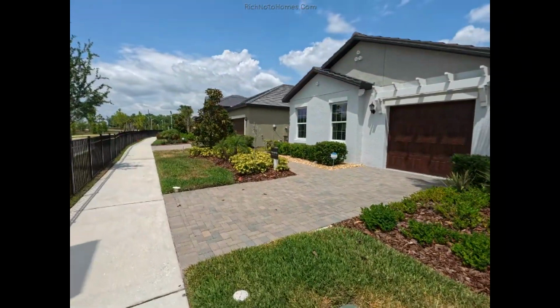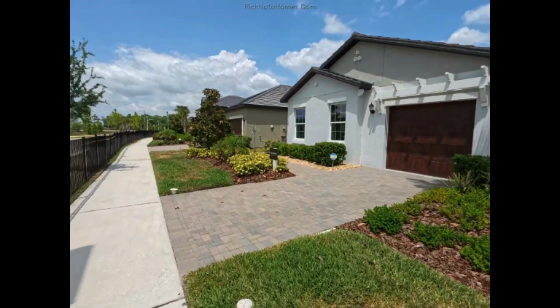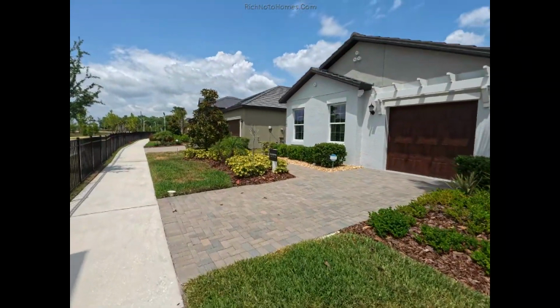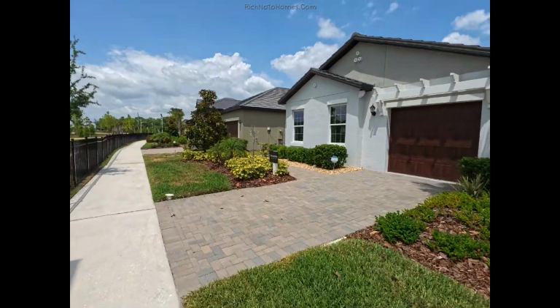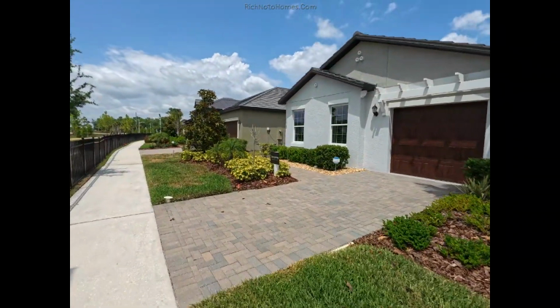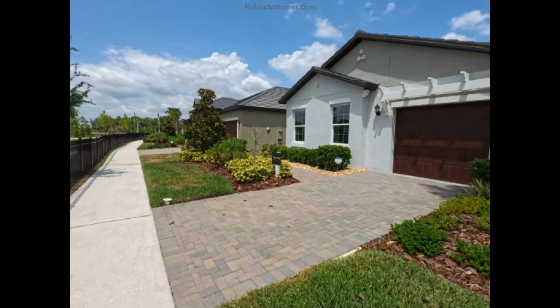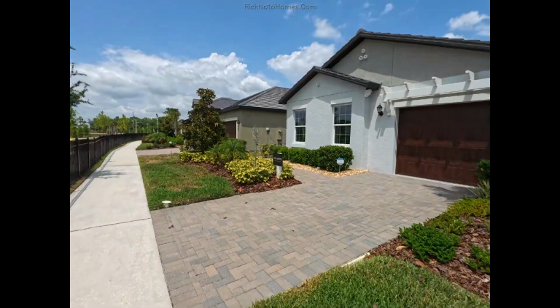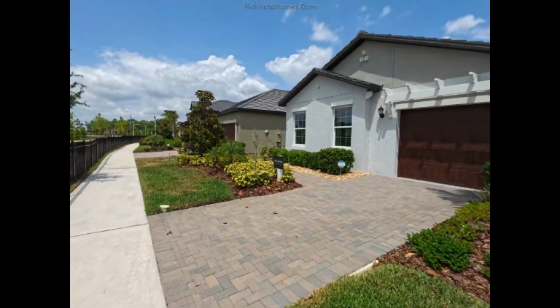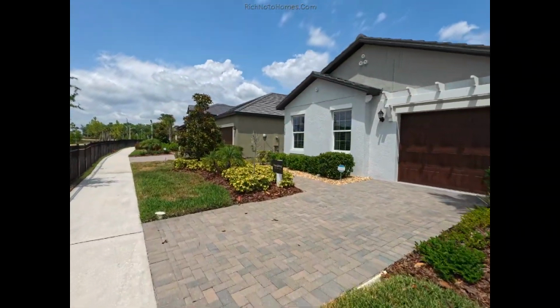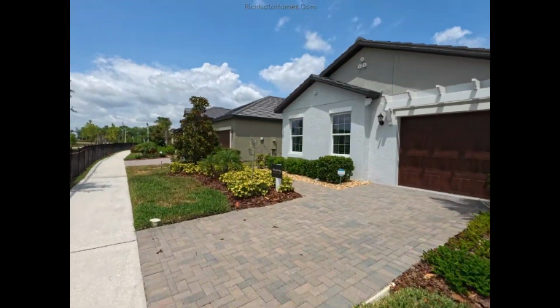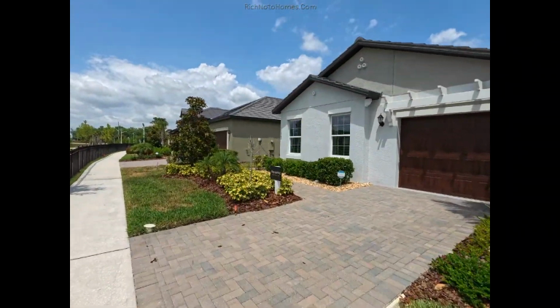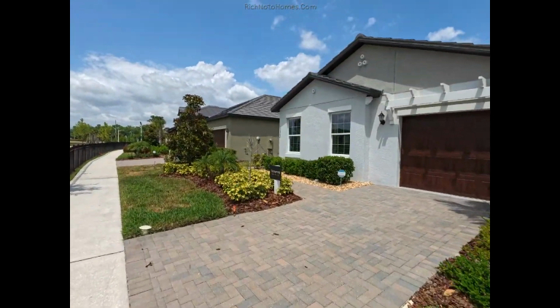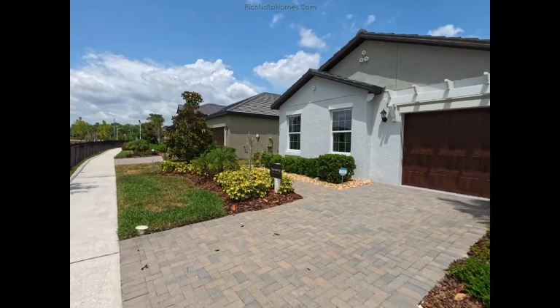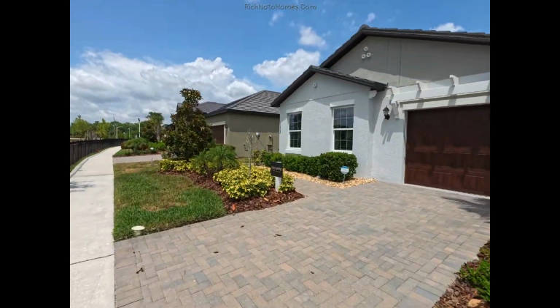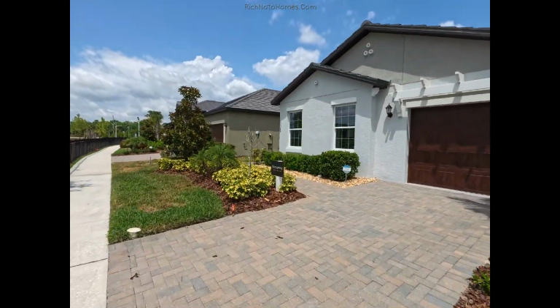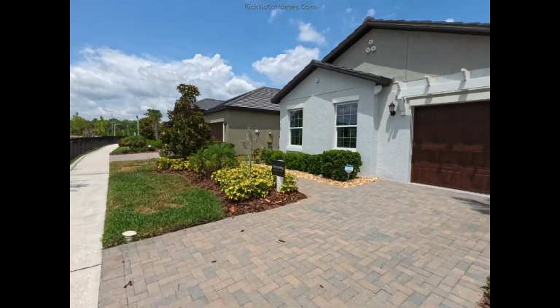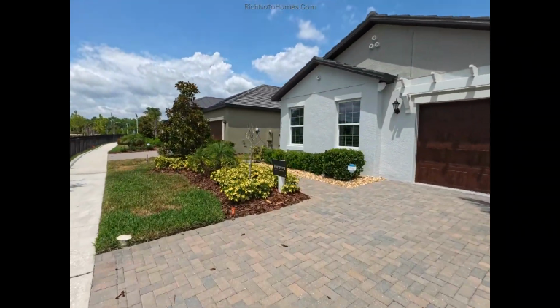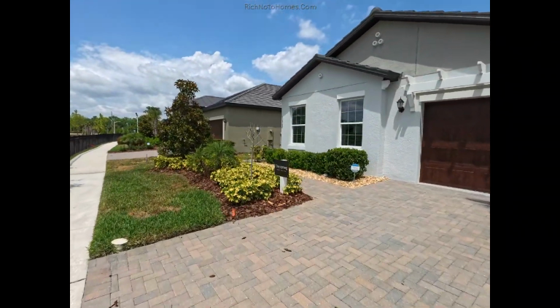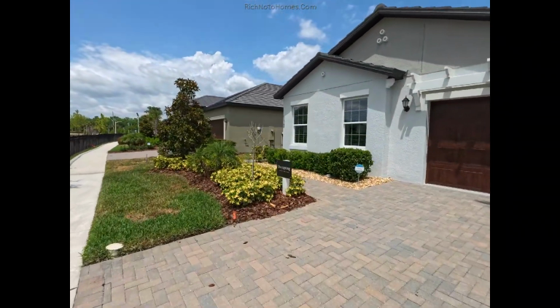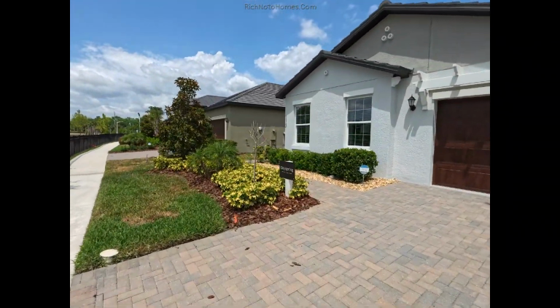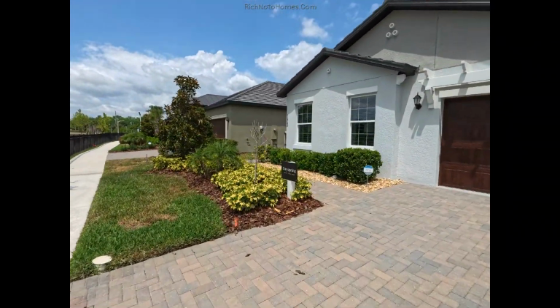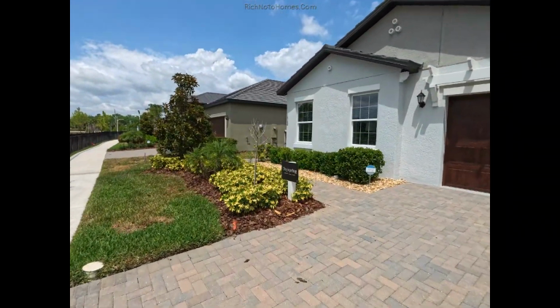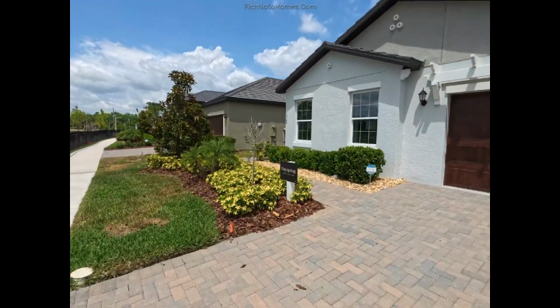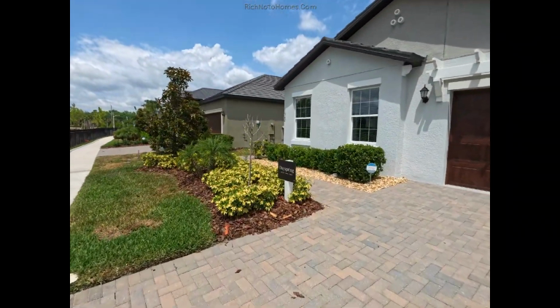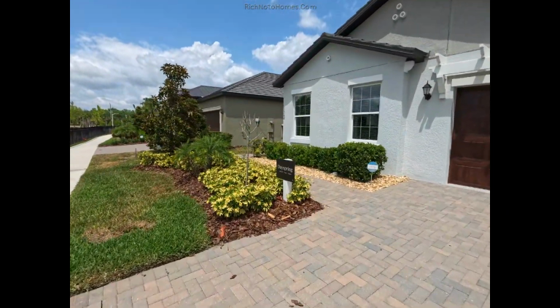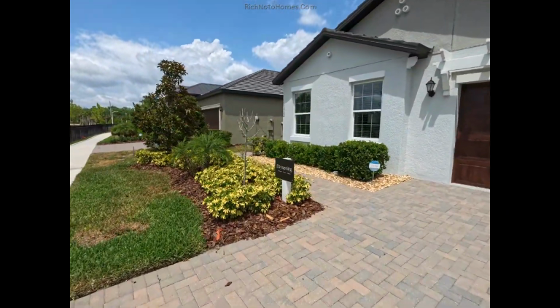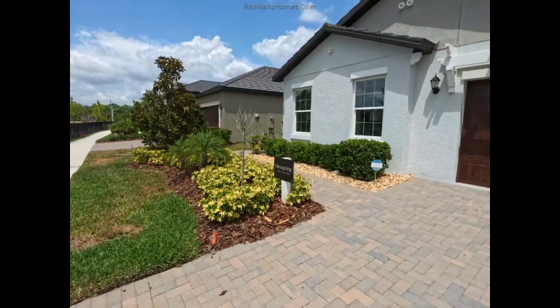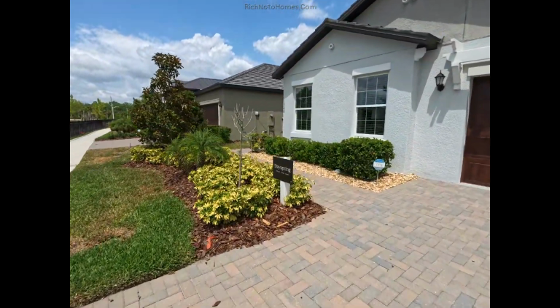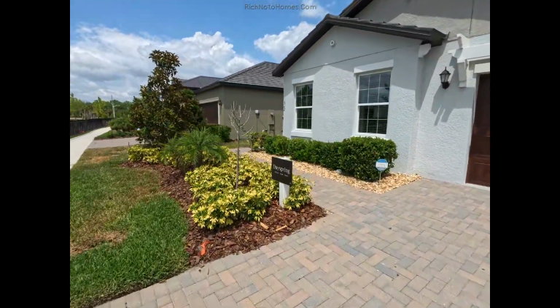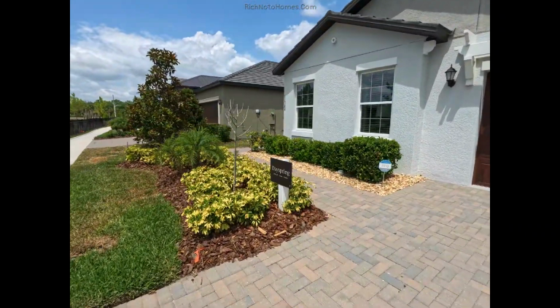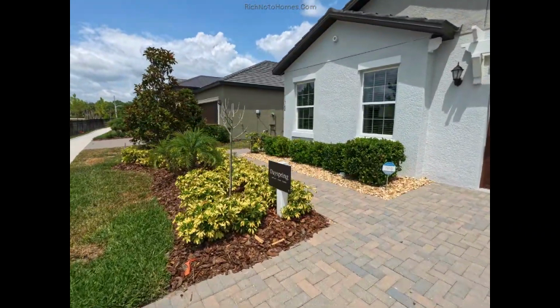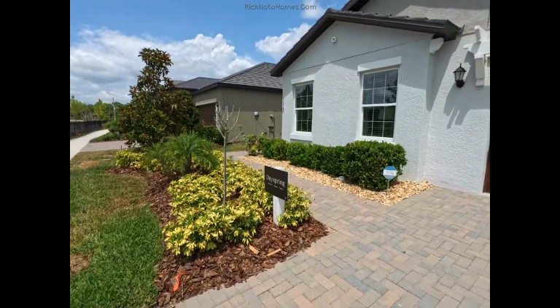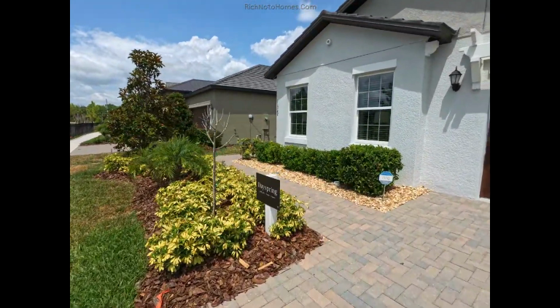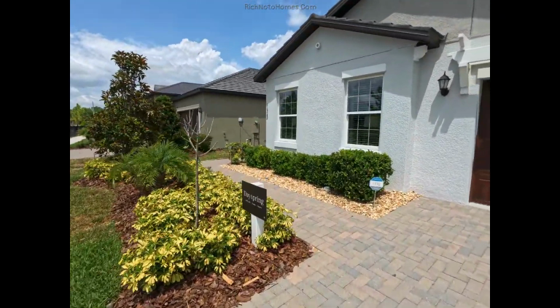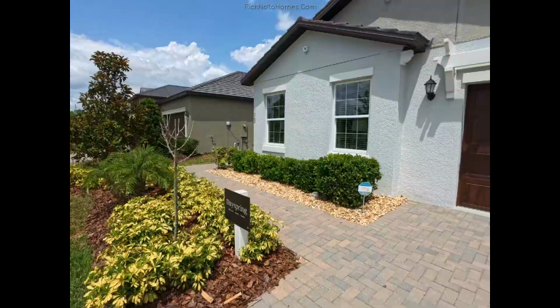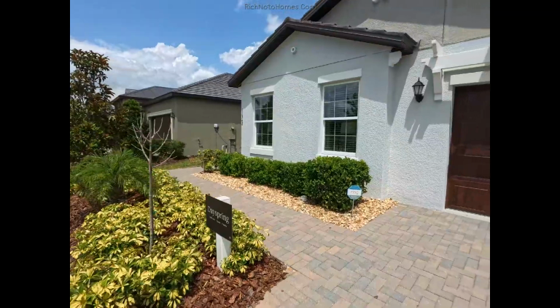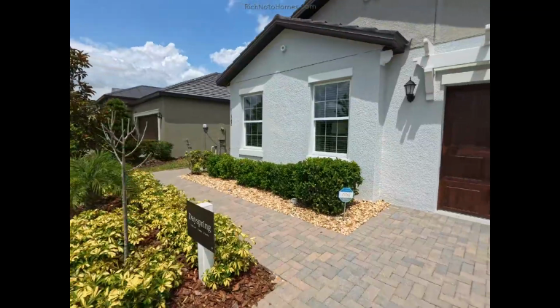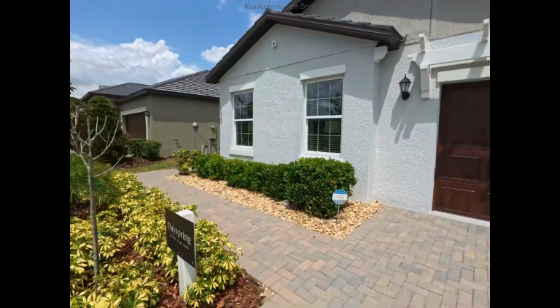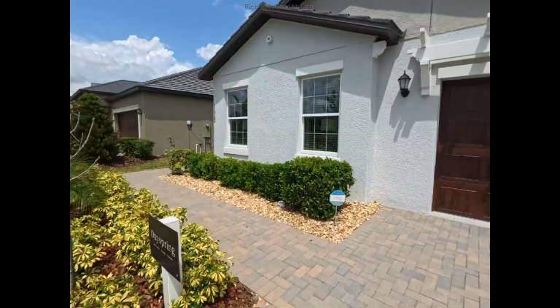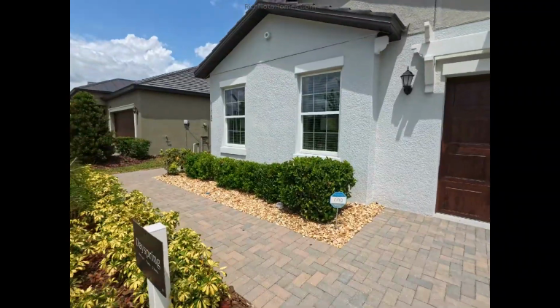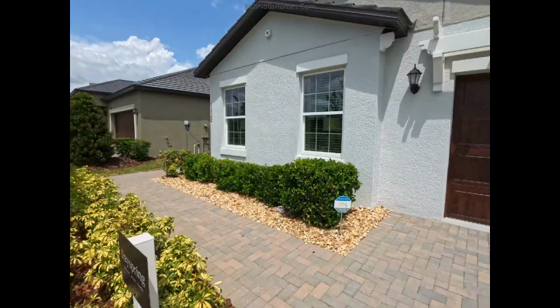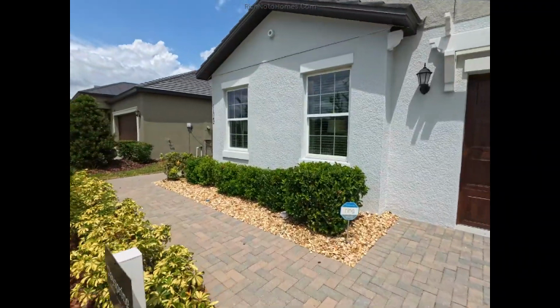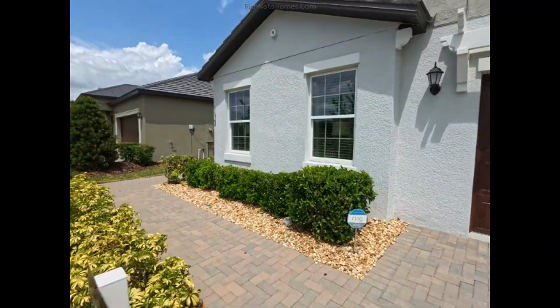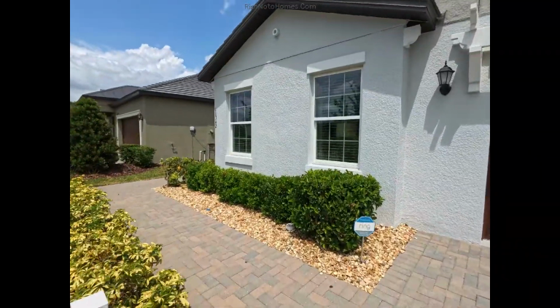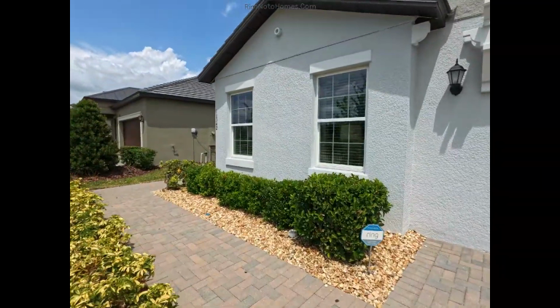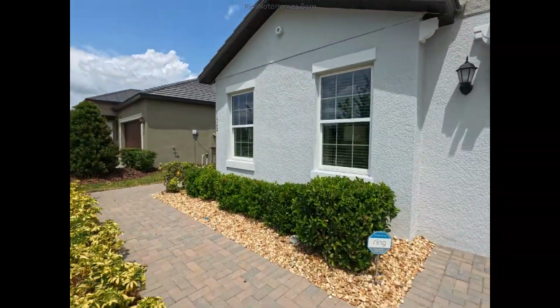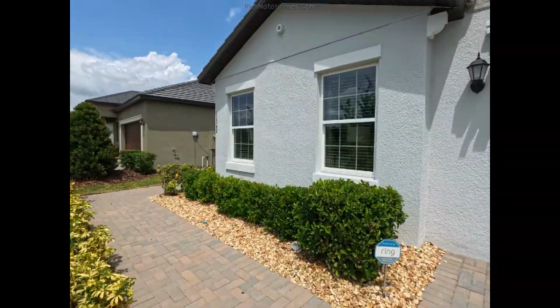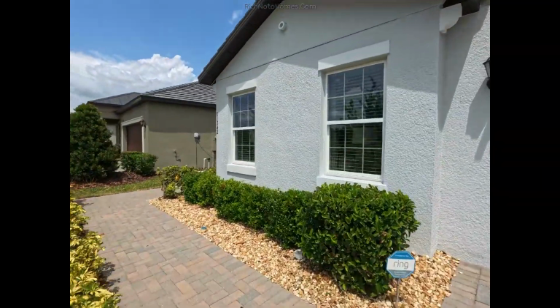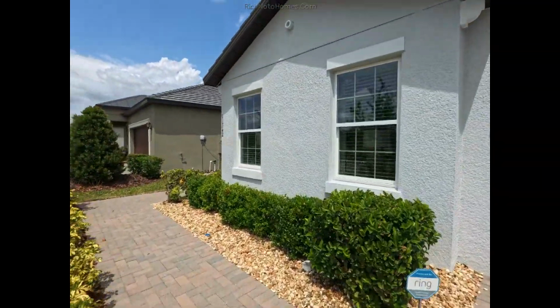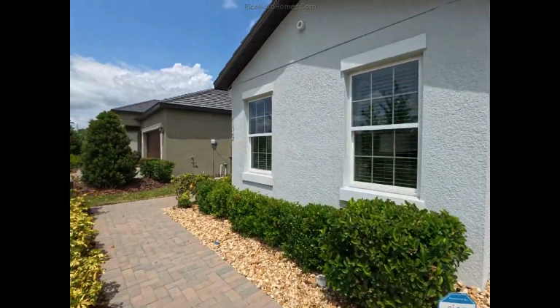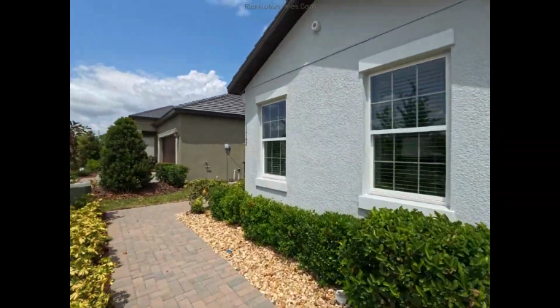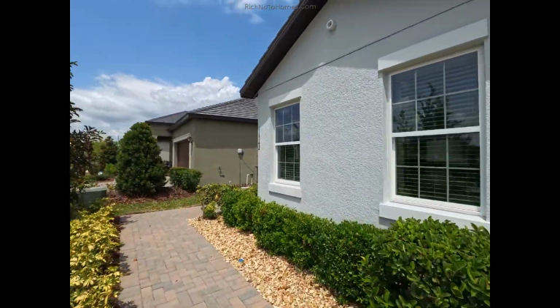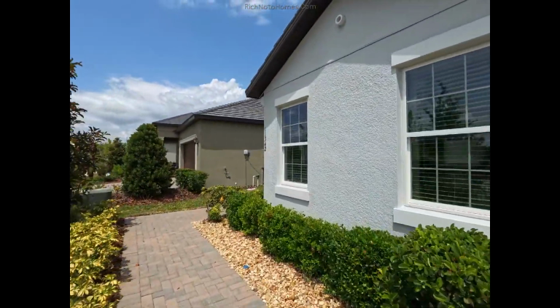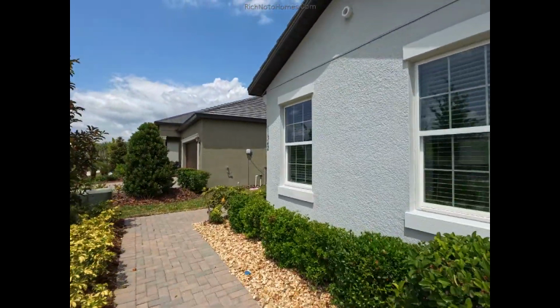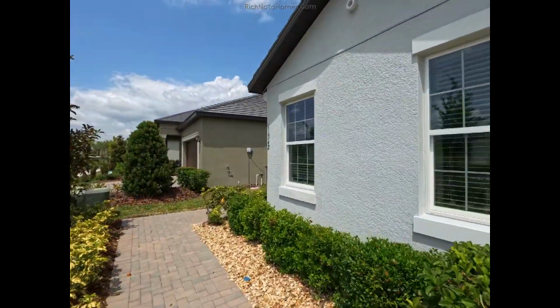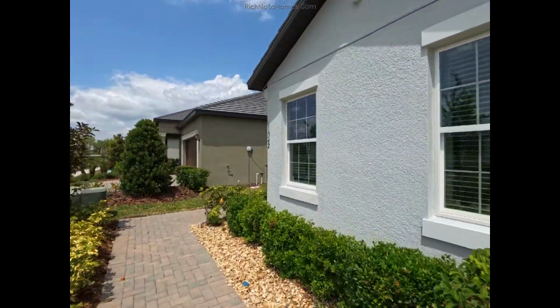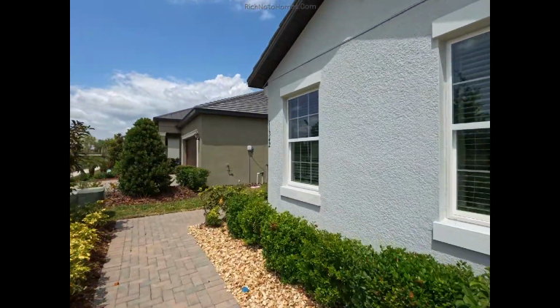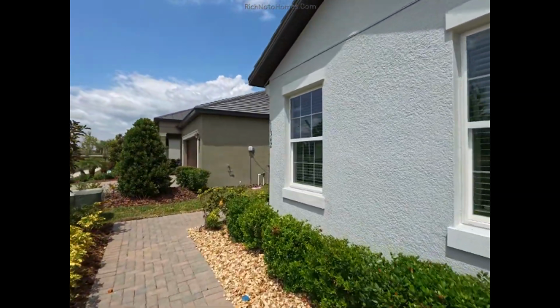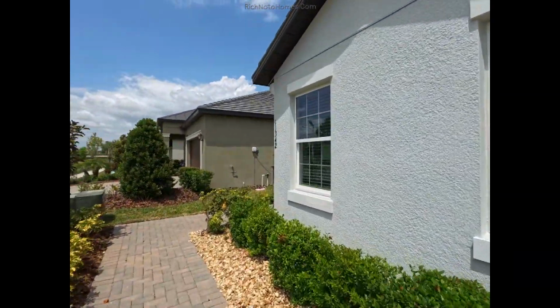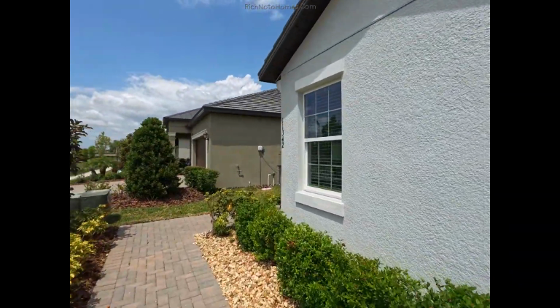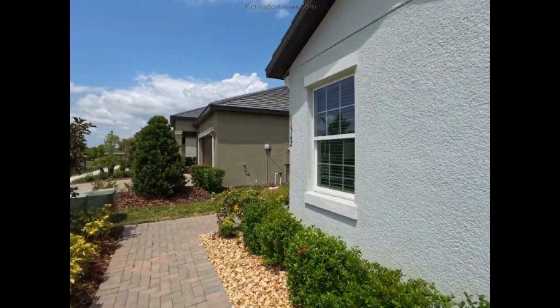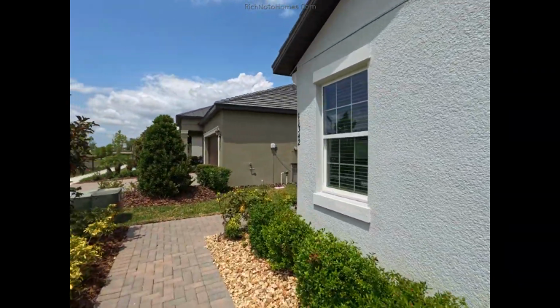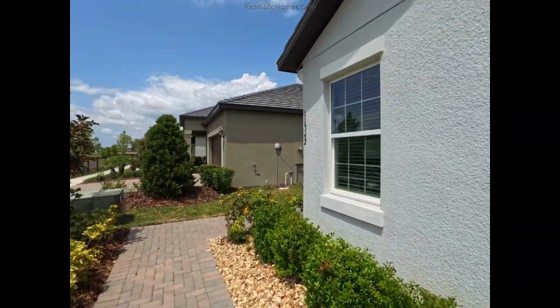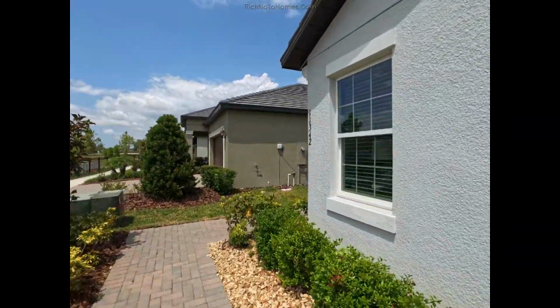The Dayspring — 1,616 square feet, two beds, two baths.